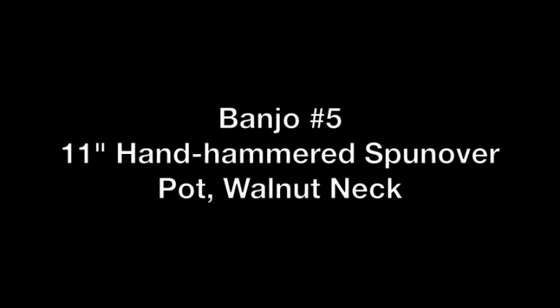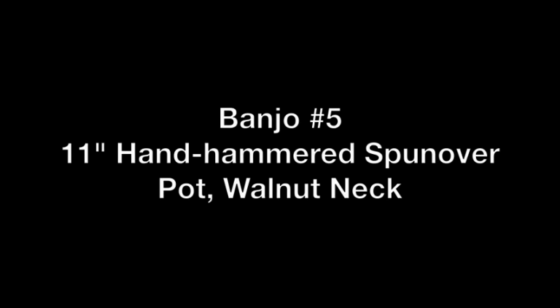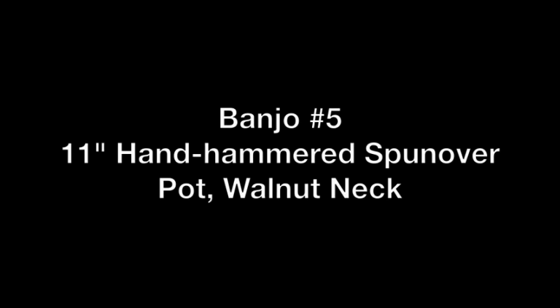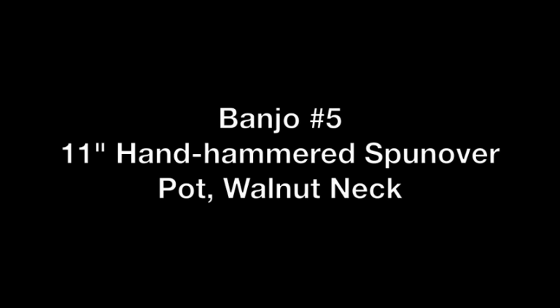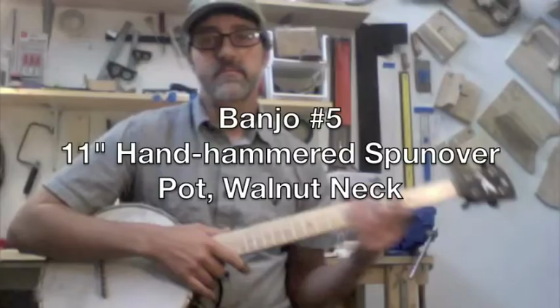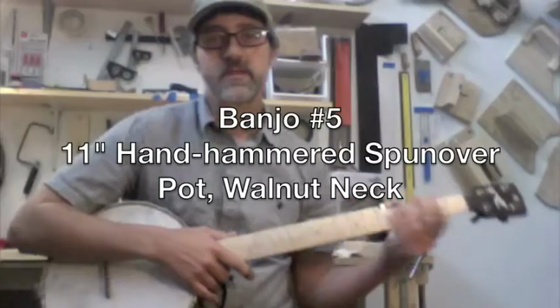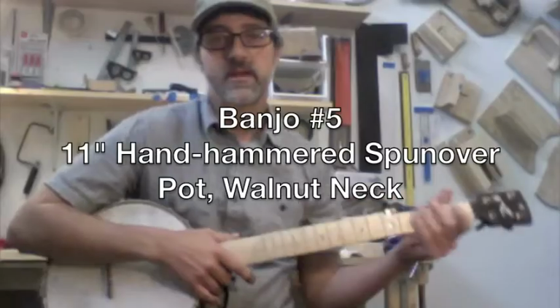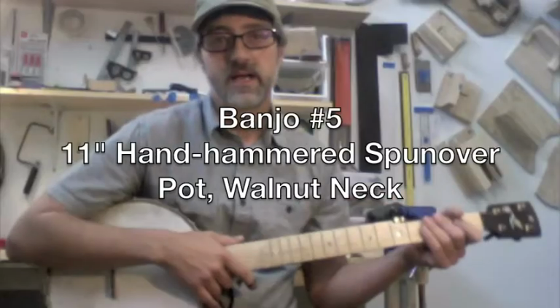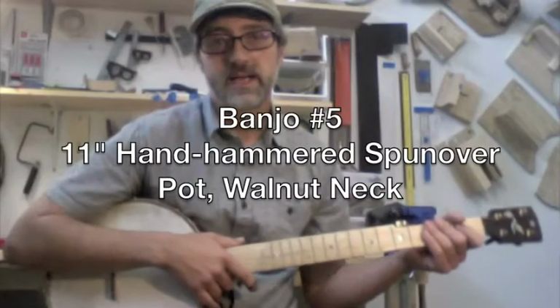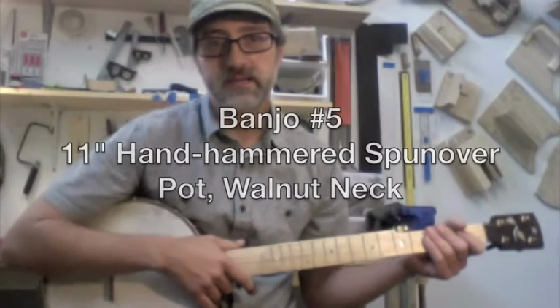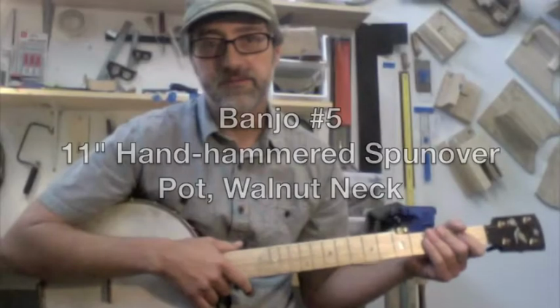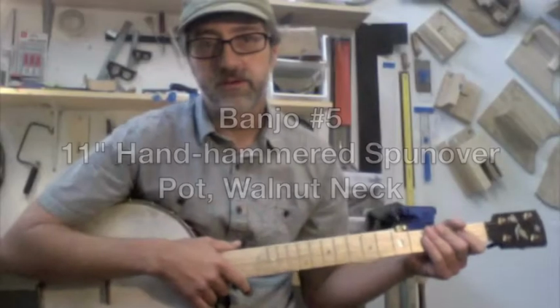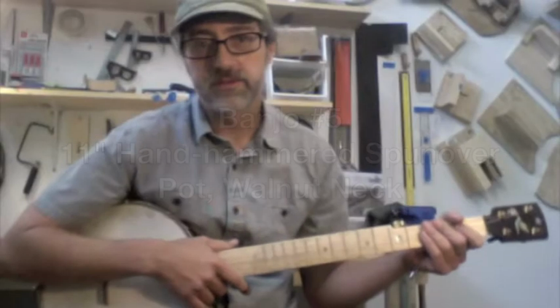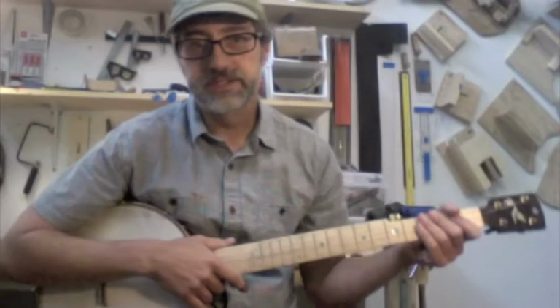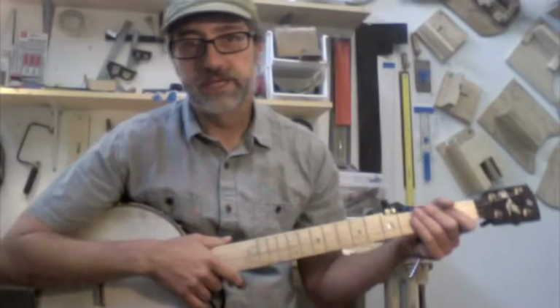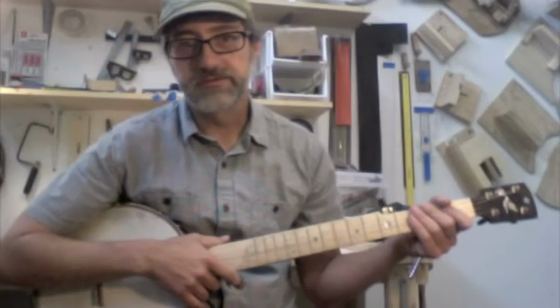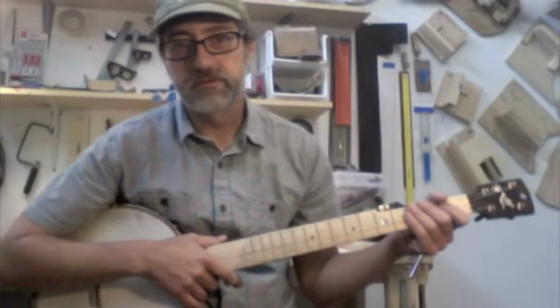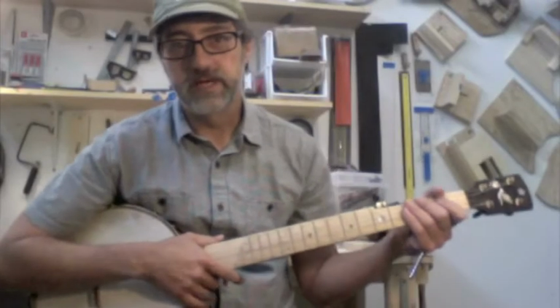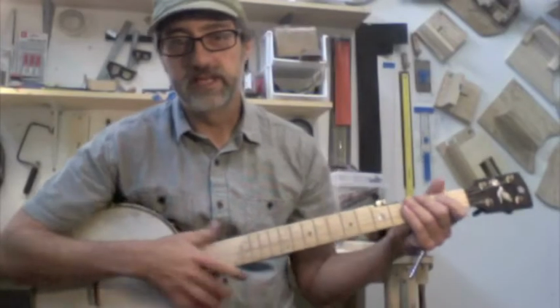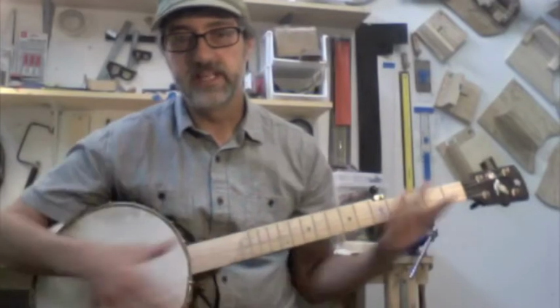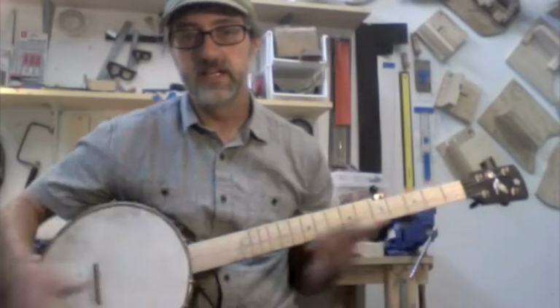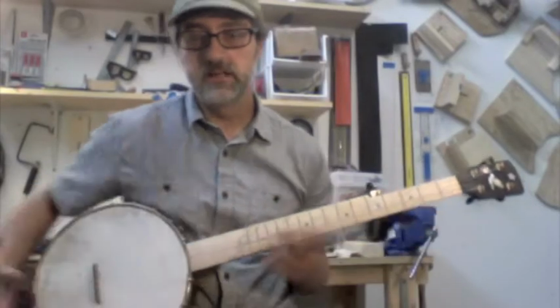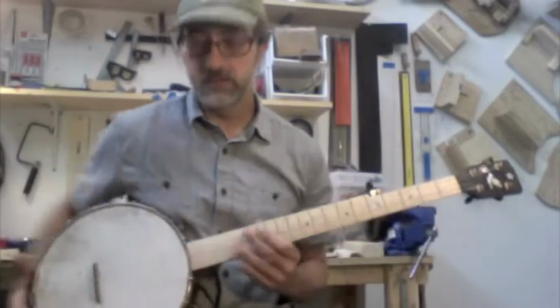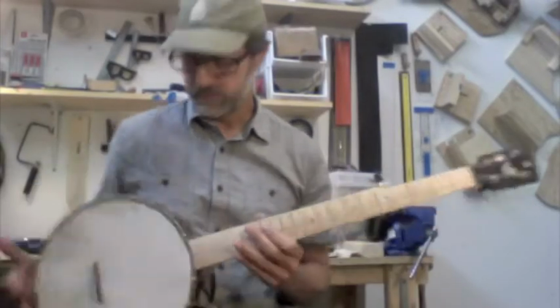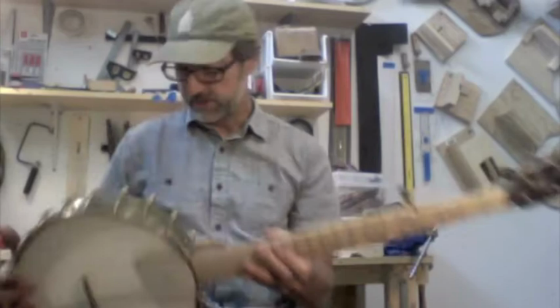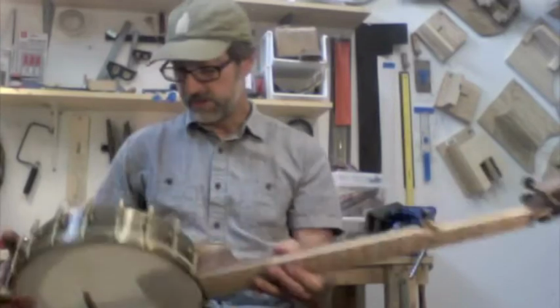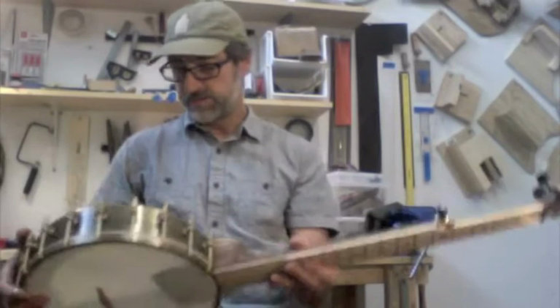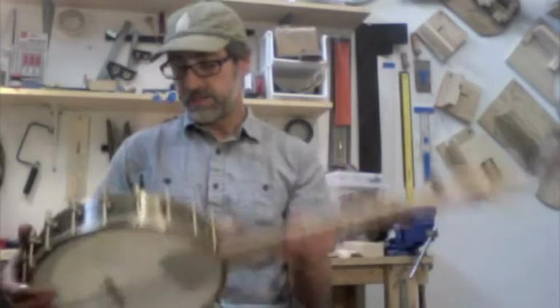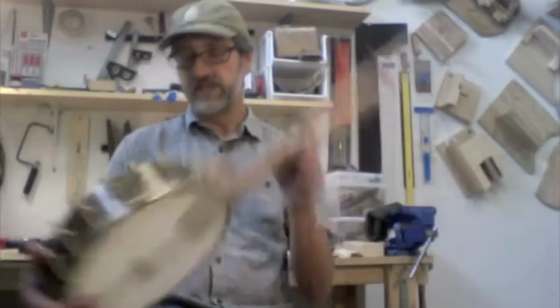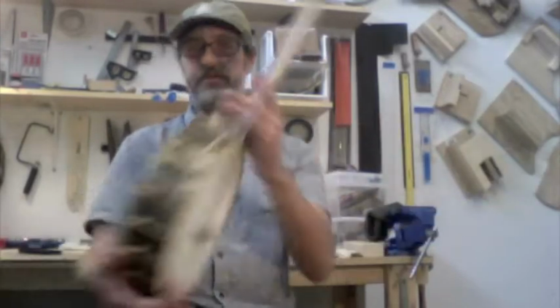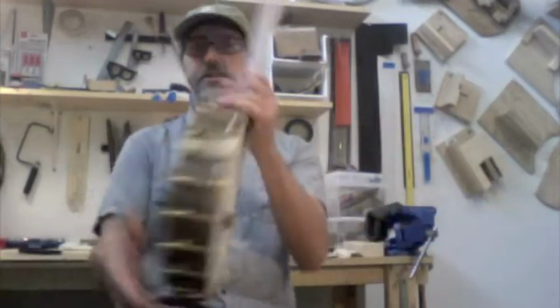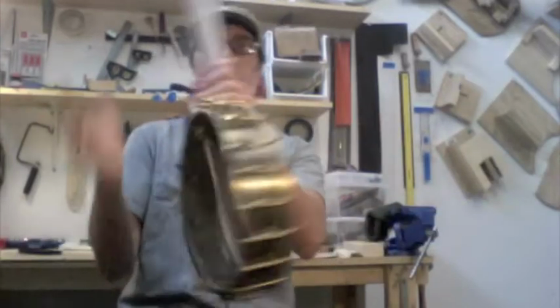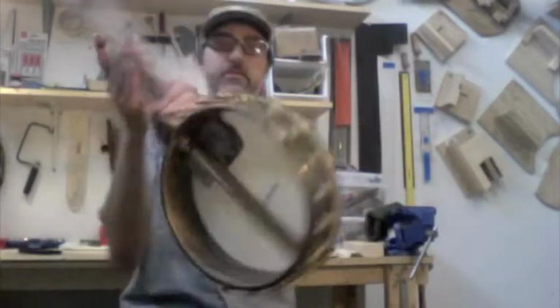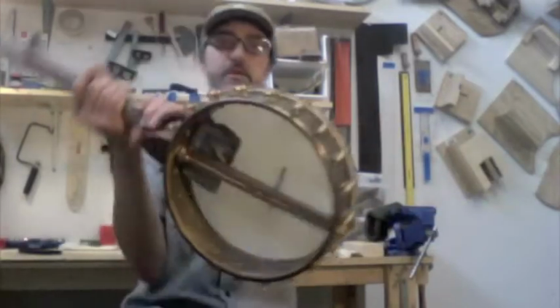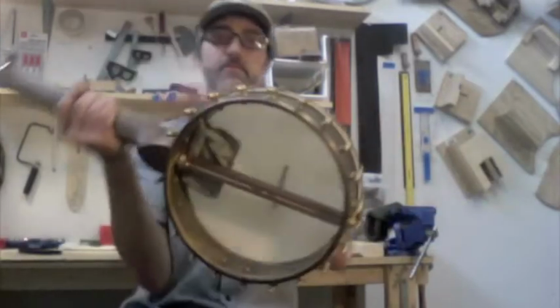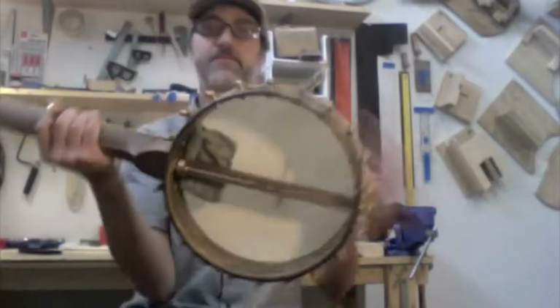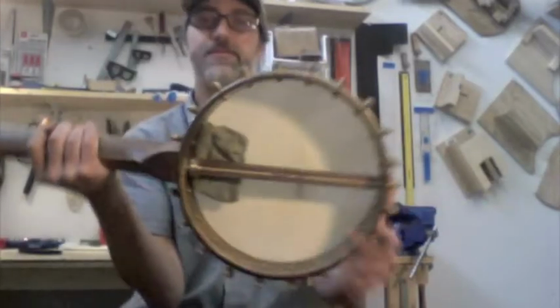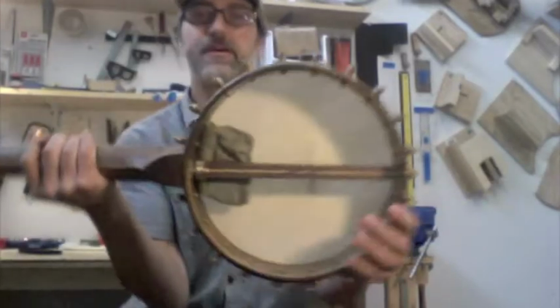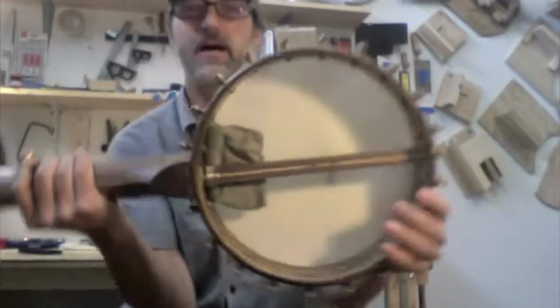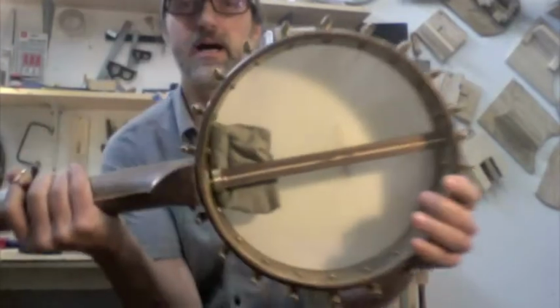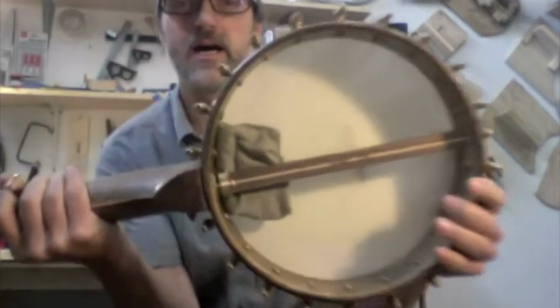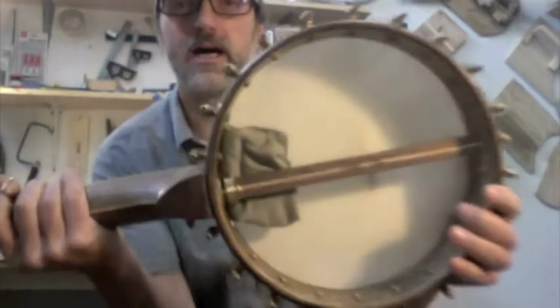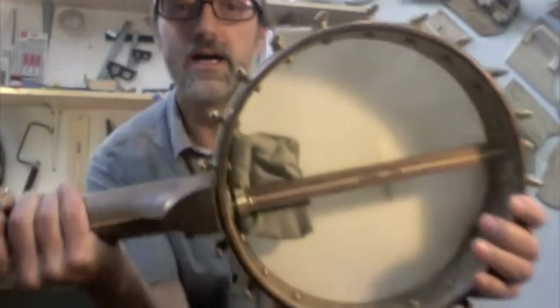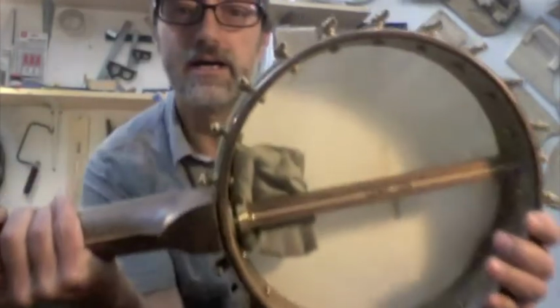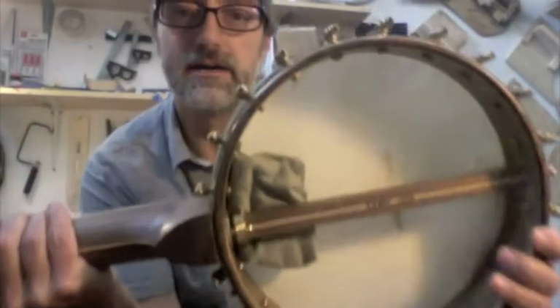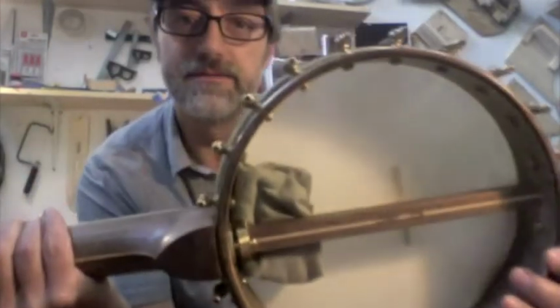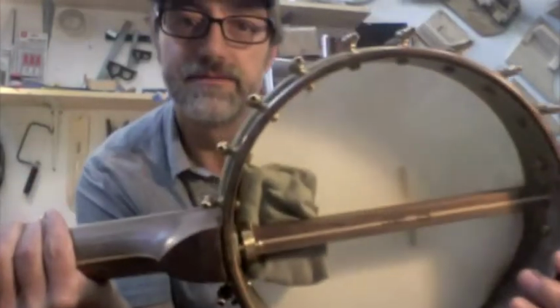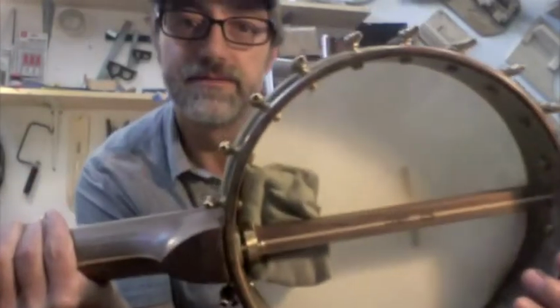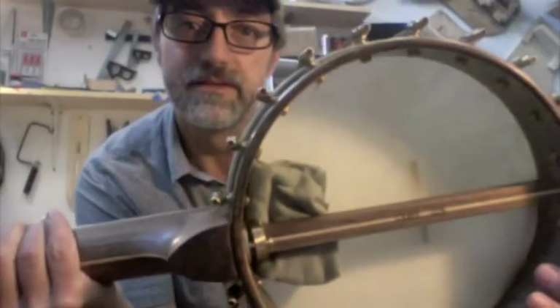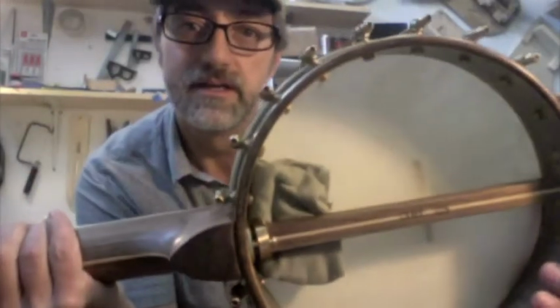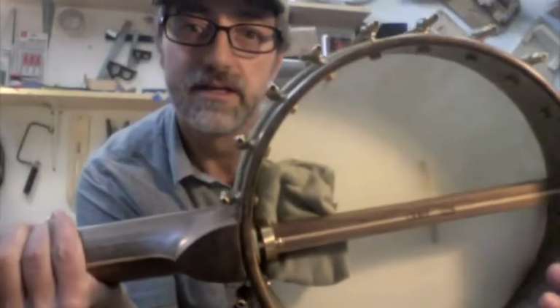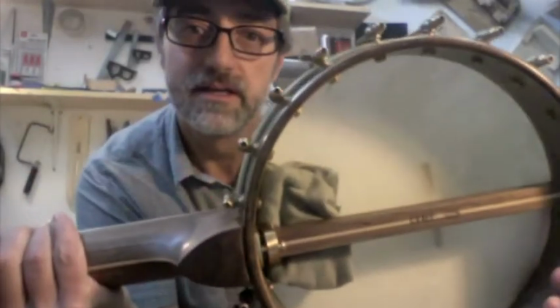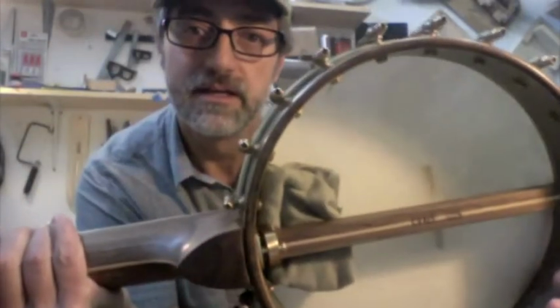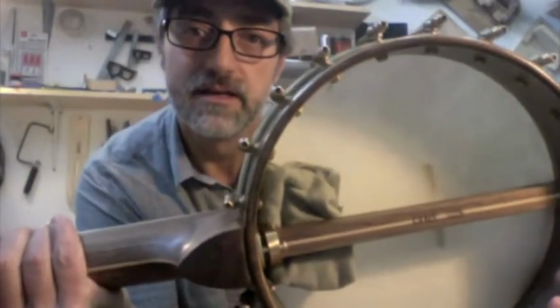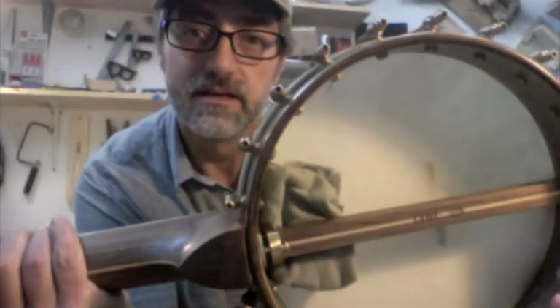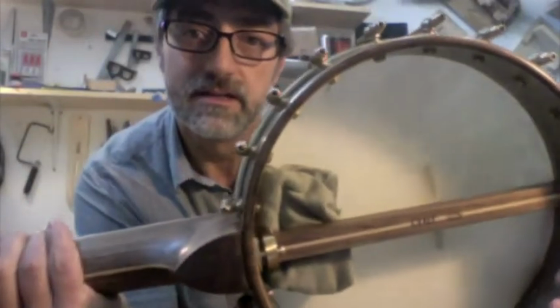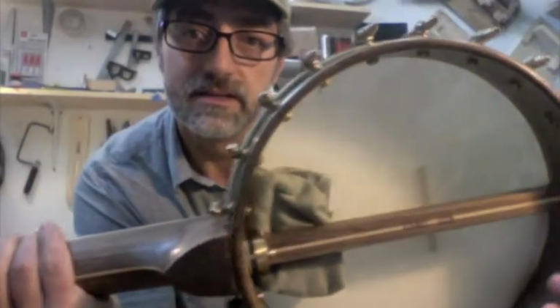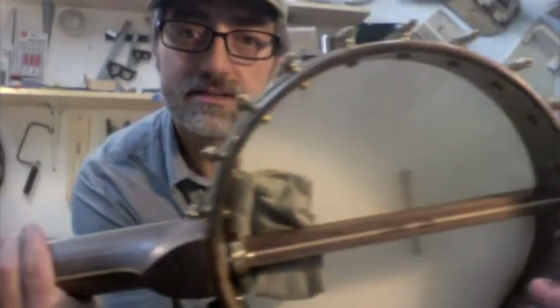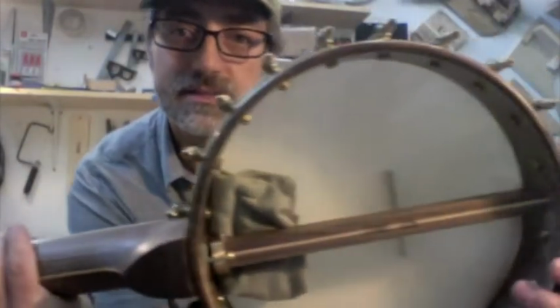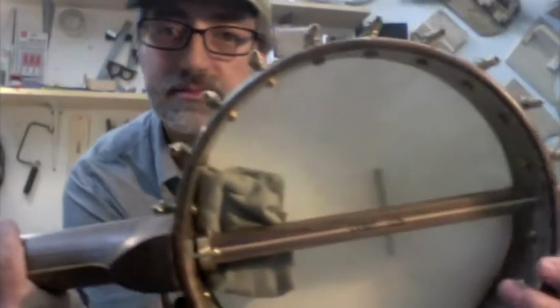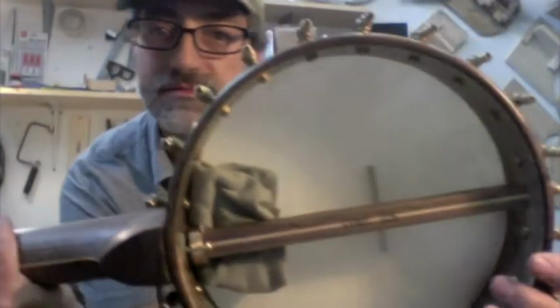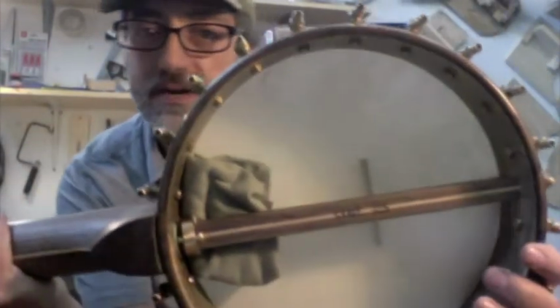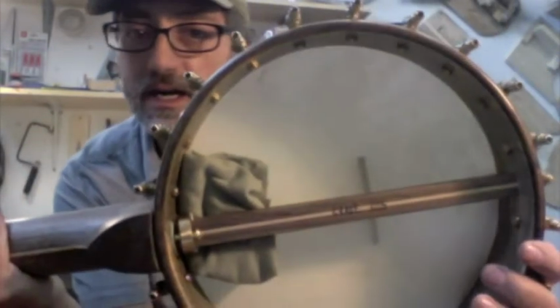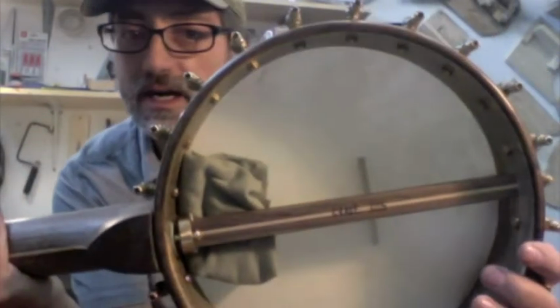Hey there folks, Jeff Crane here with banjo number five. There it is, number five.